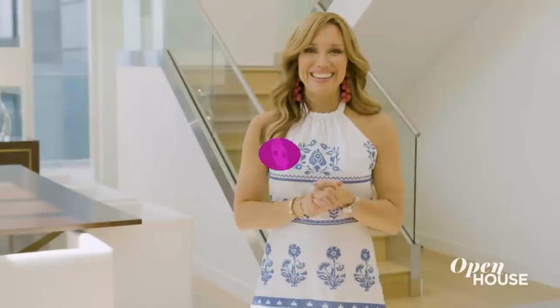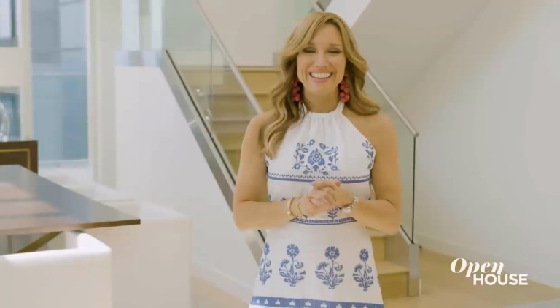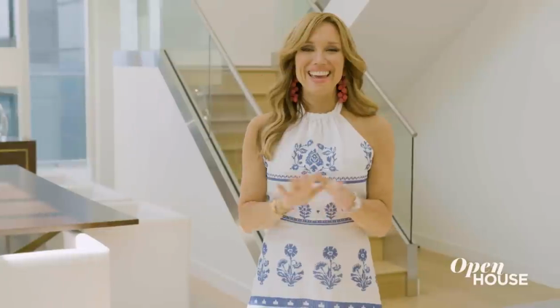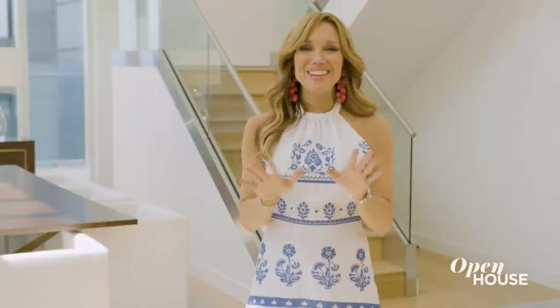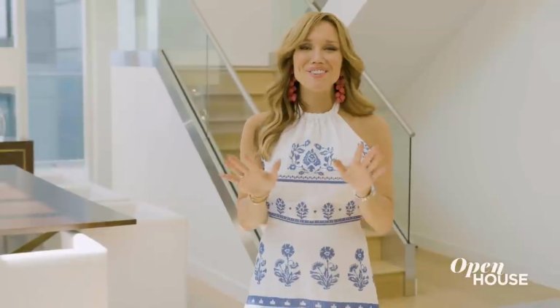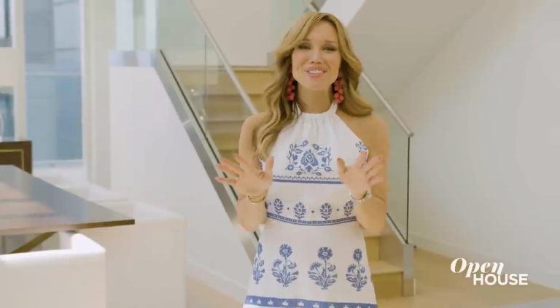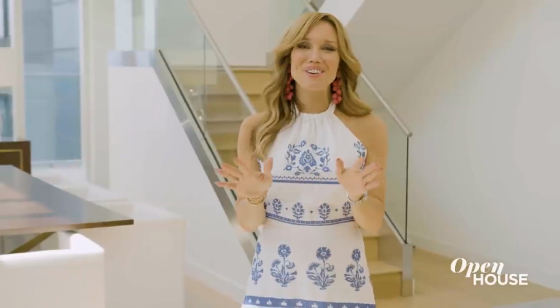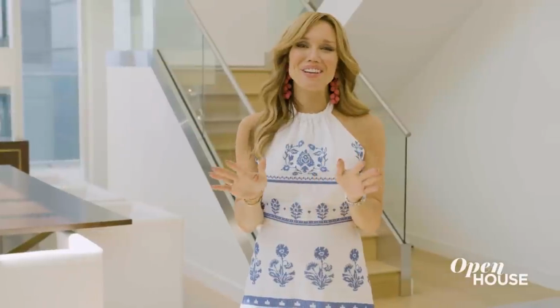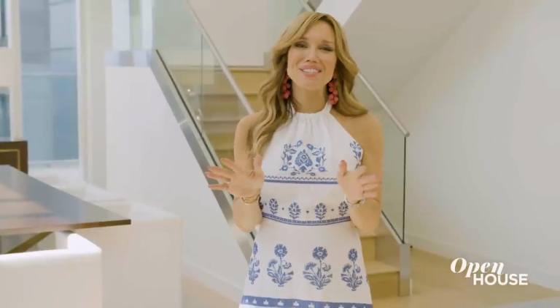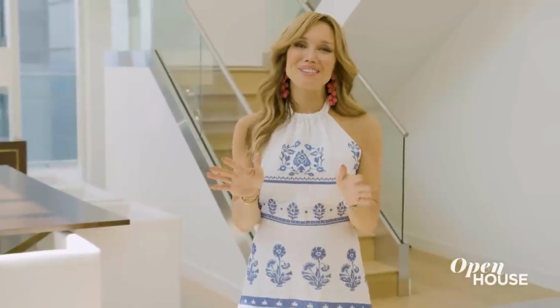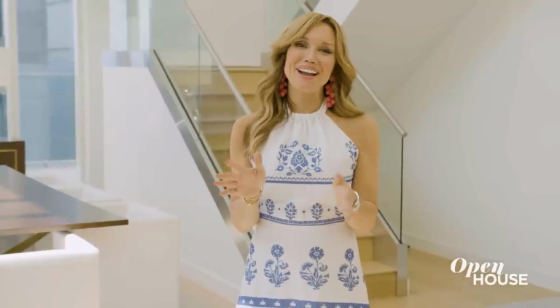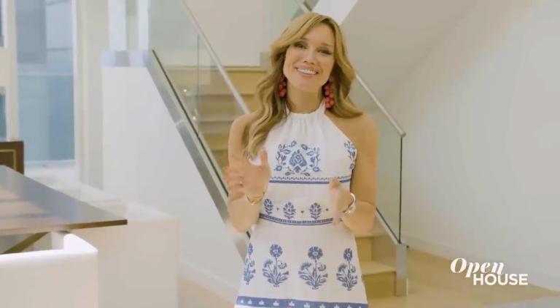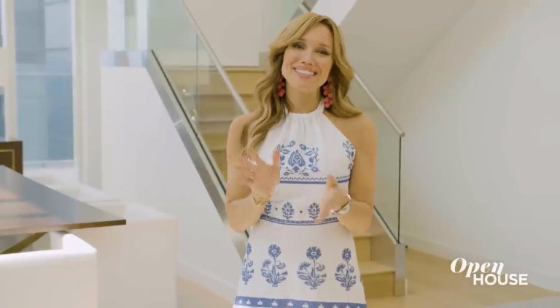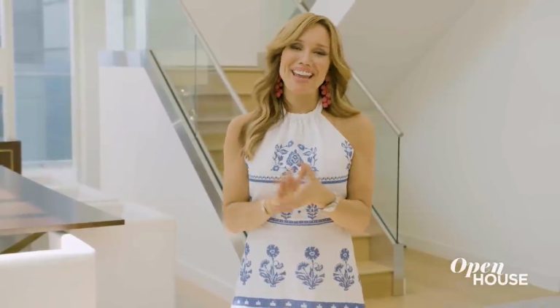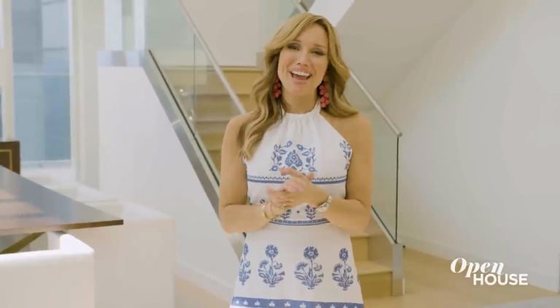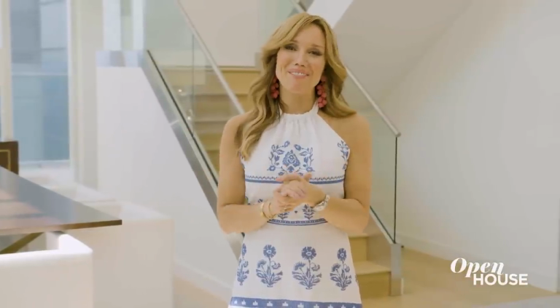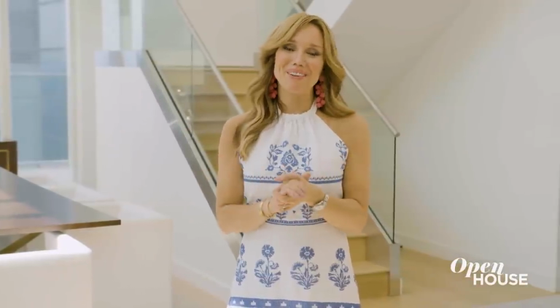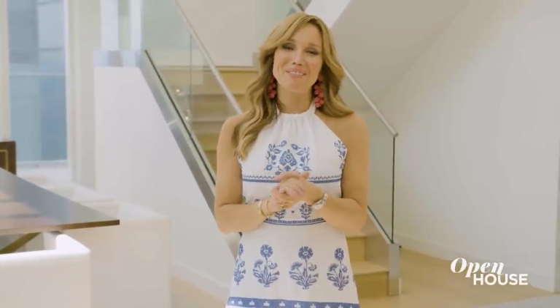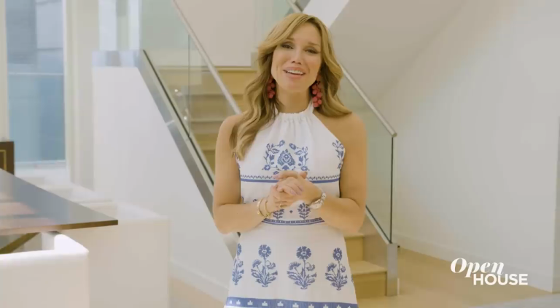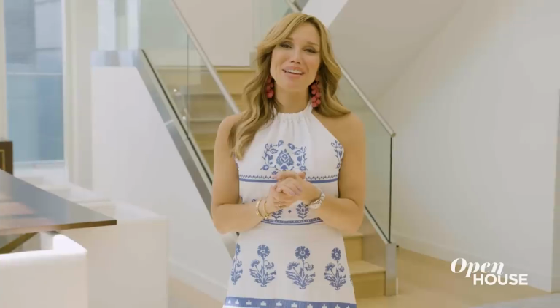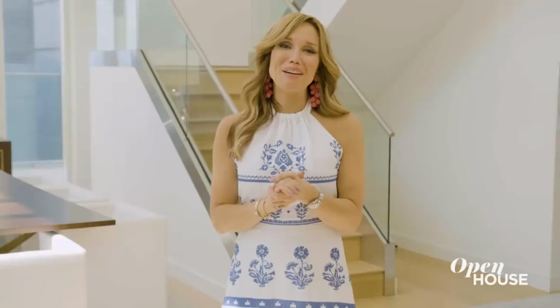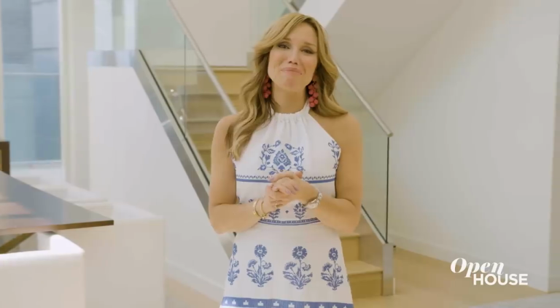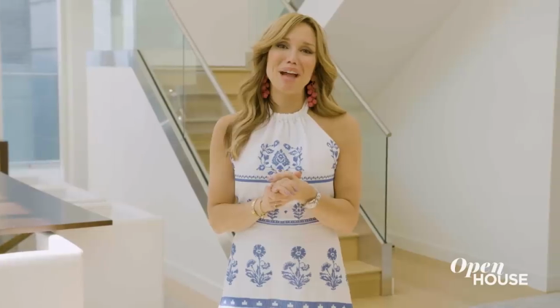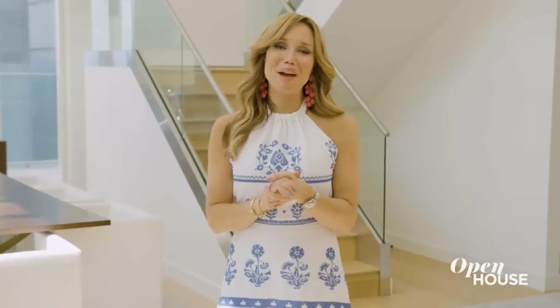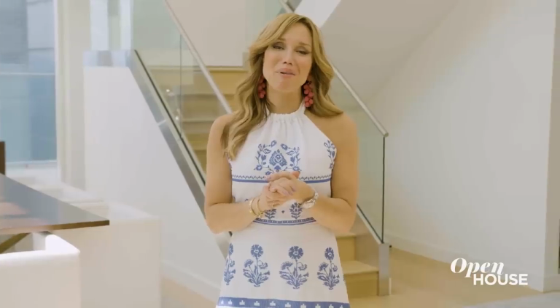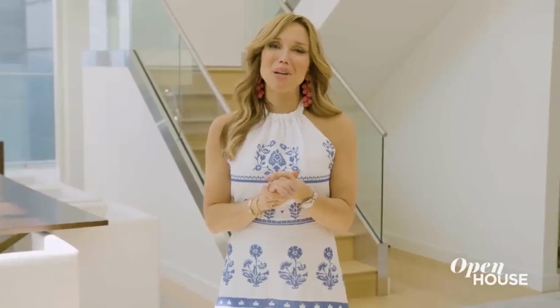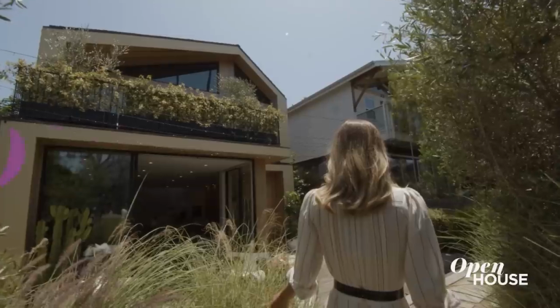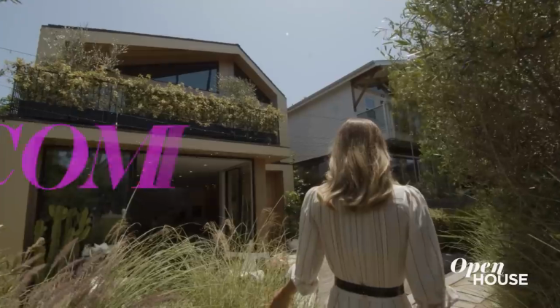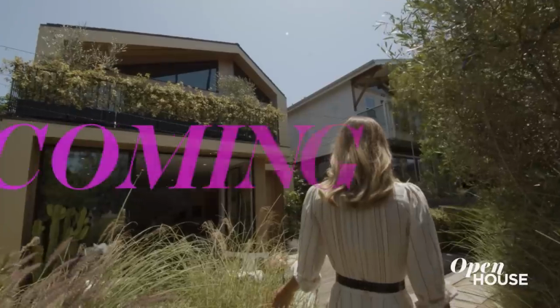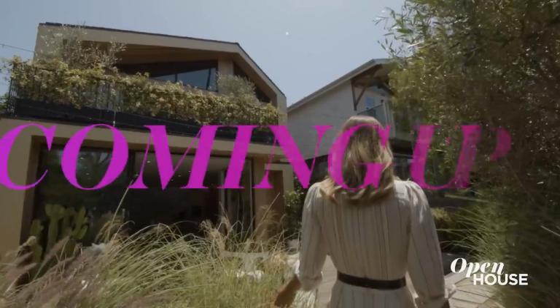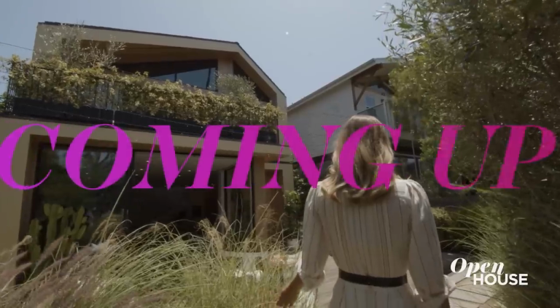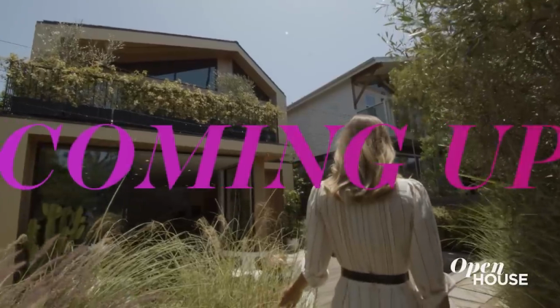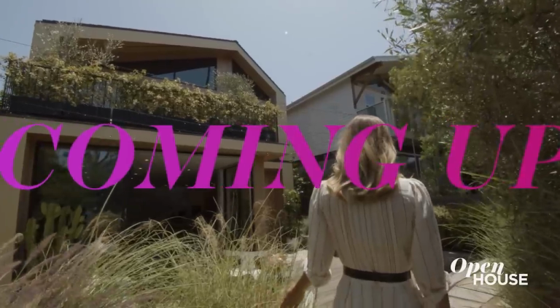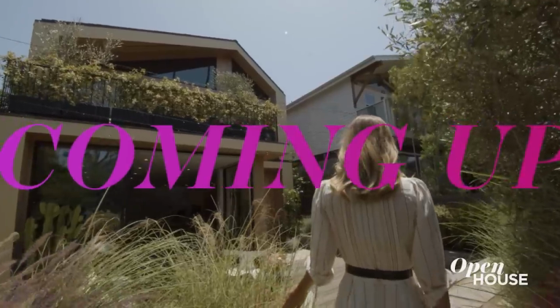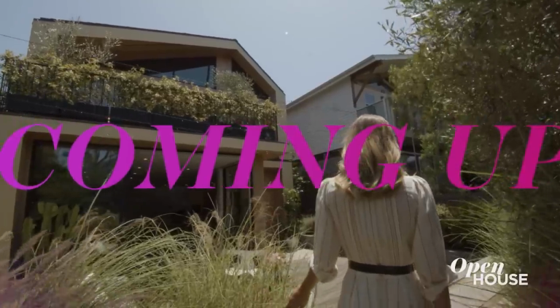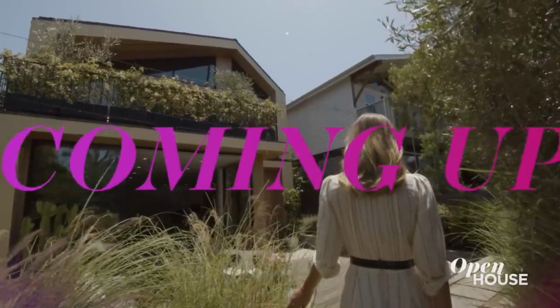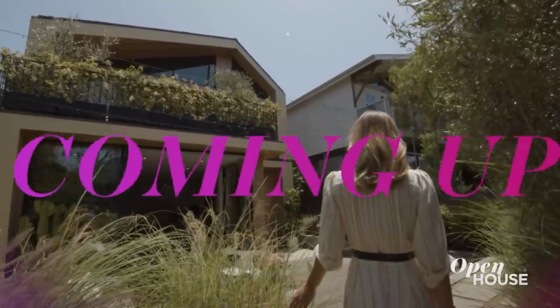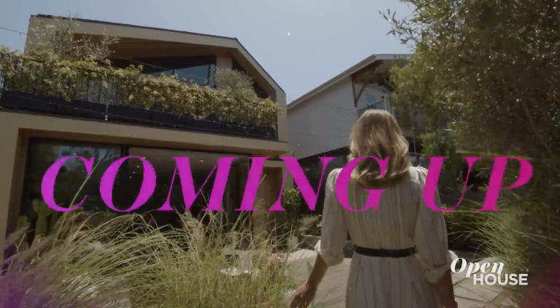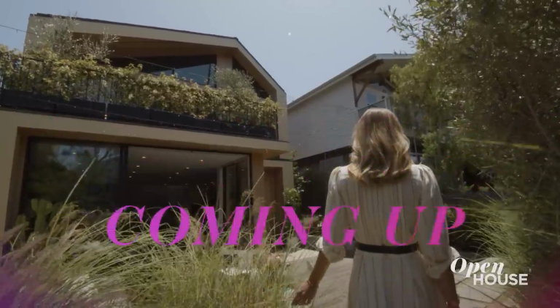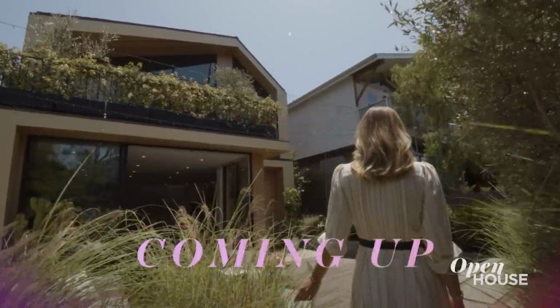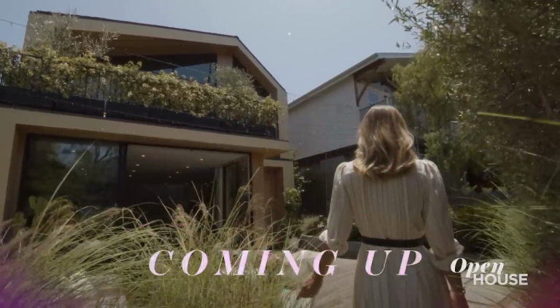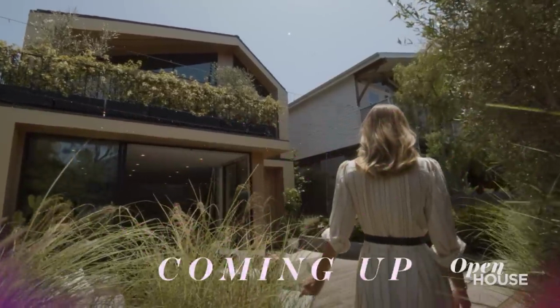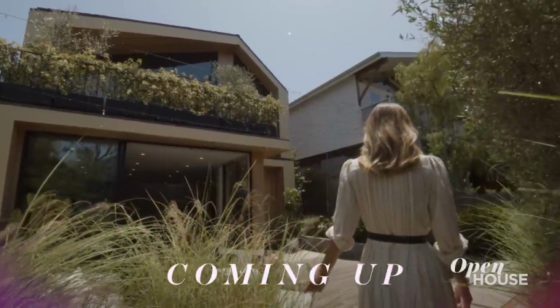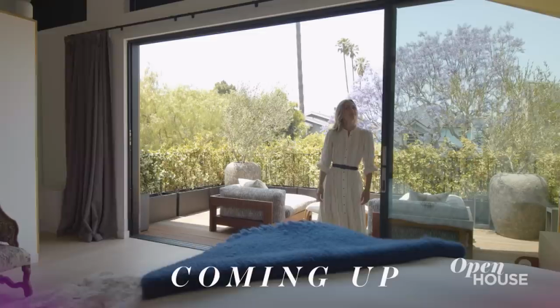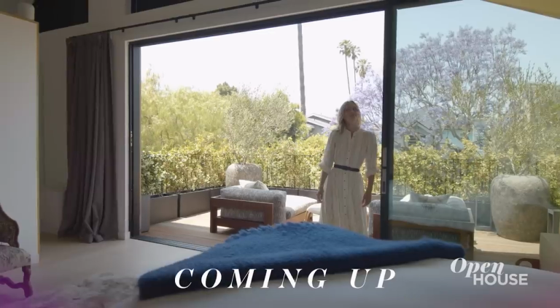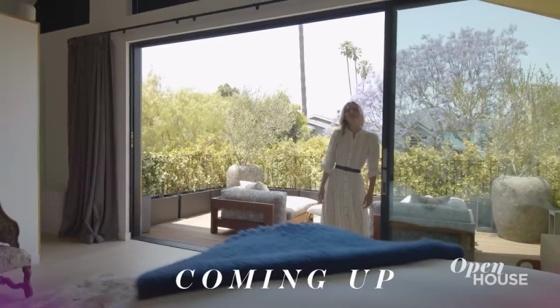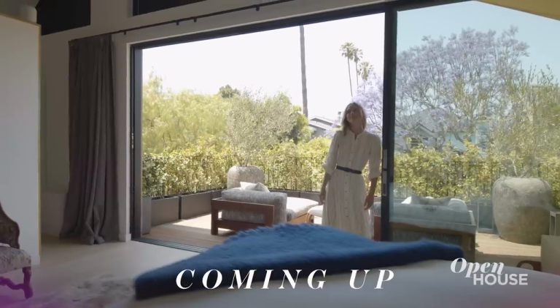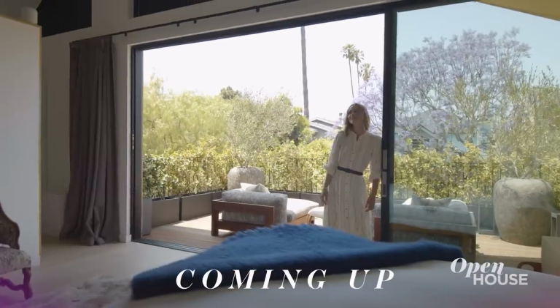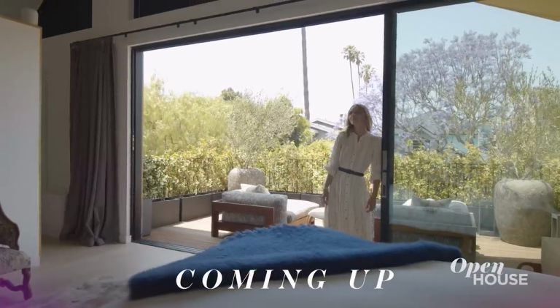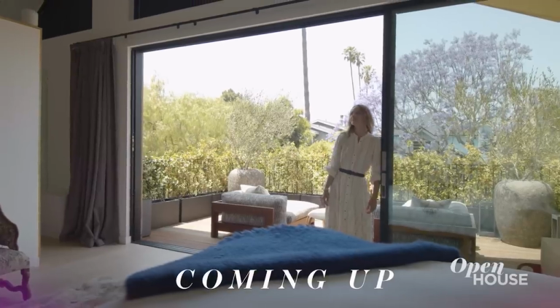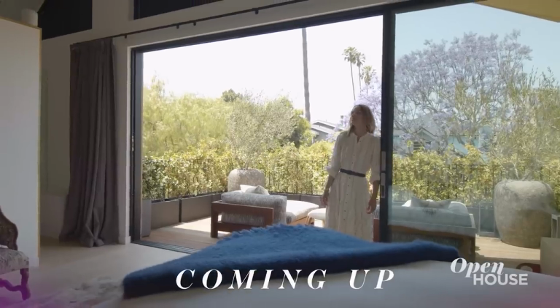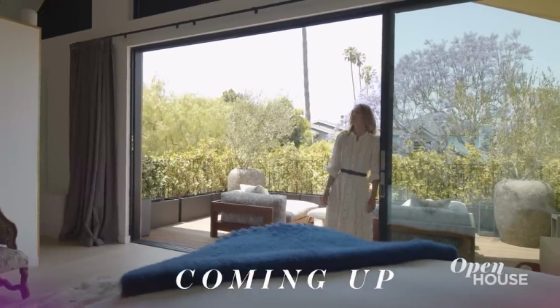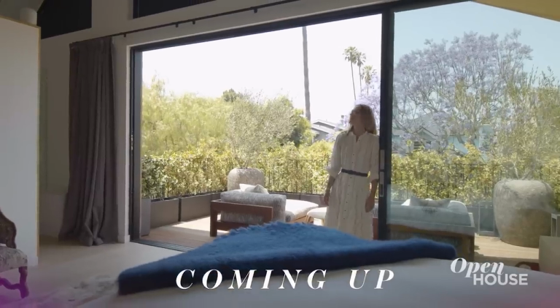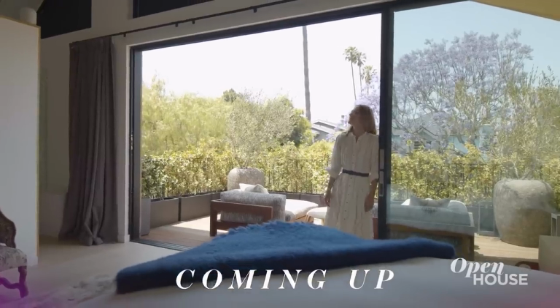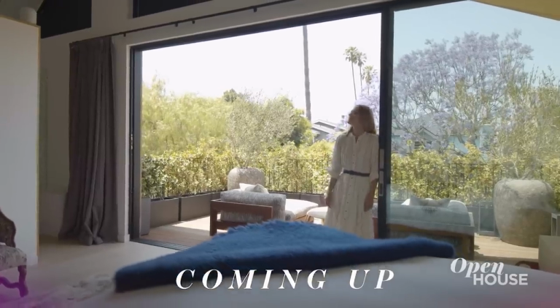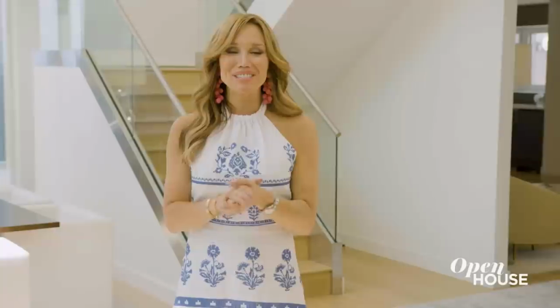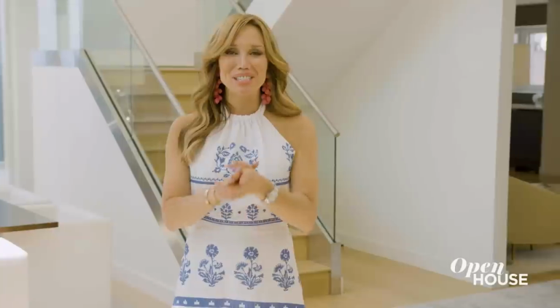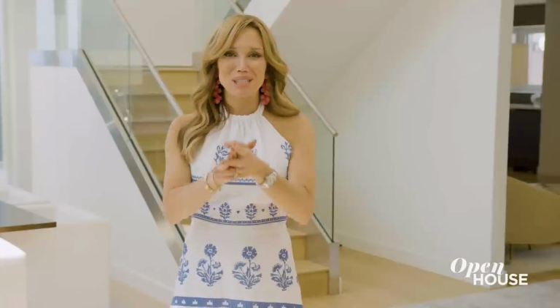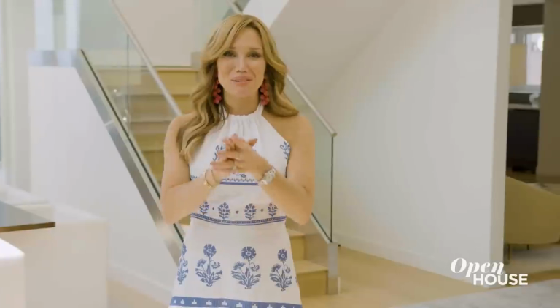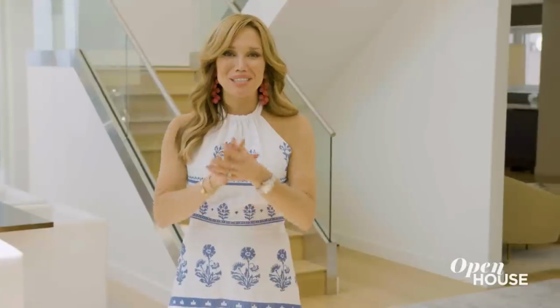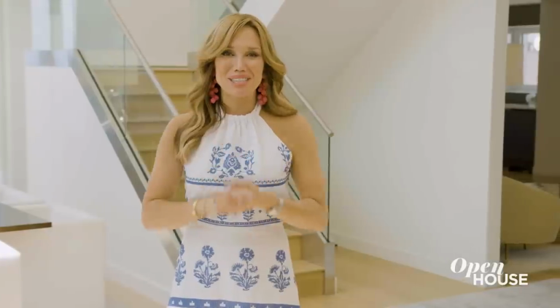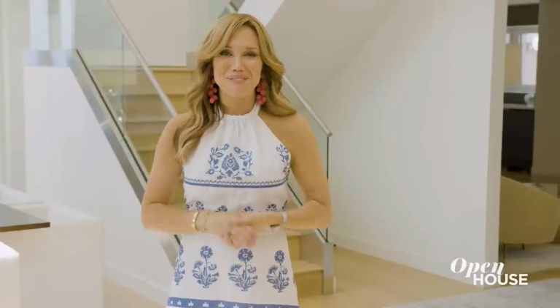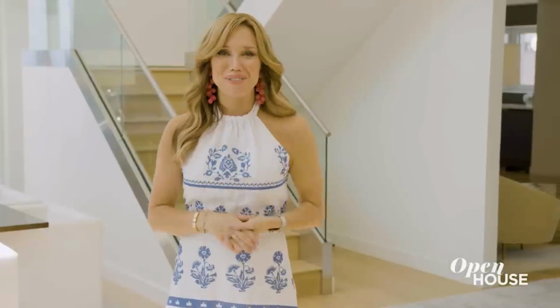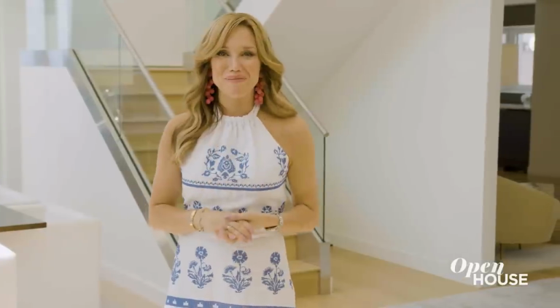Thank you for showing us around, Sam. When we come back, we are bringing it back to the States and we're in Venice, California.